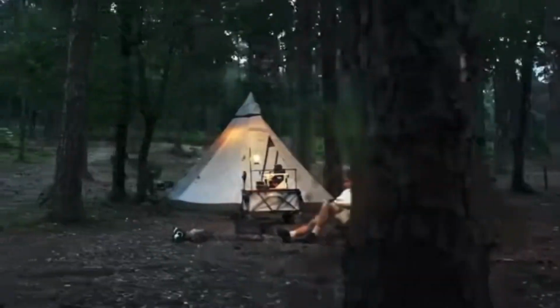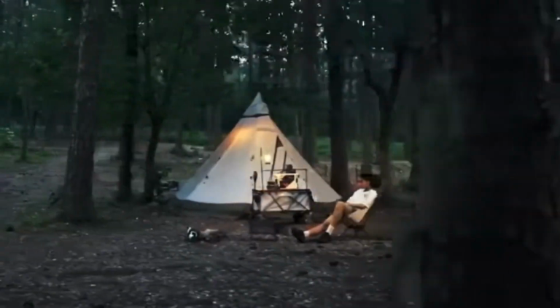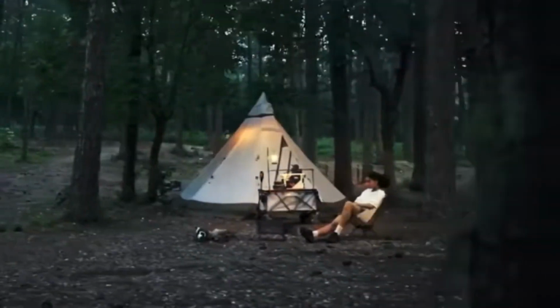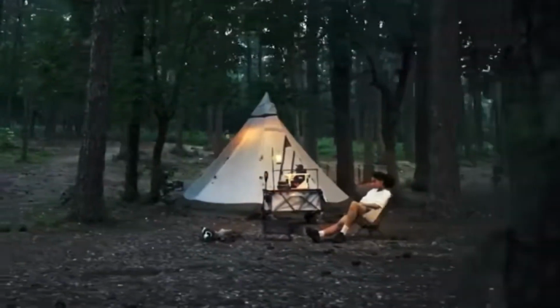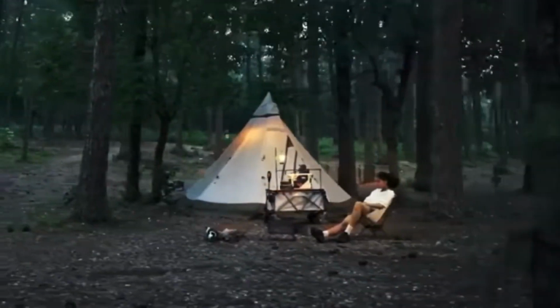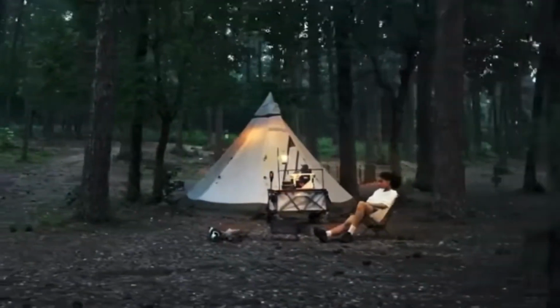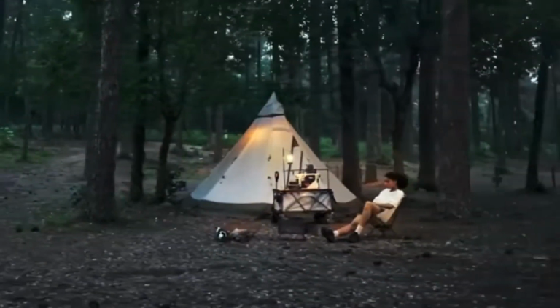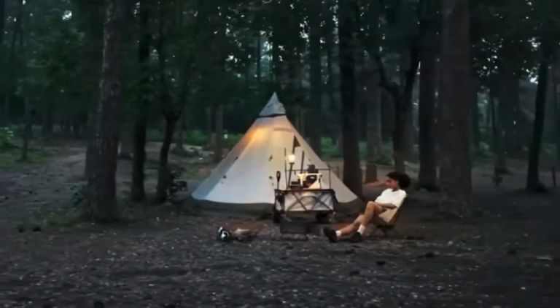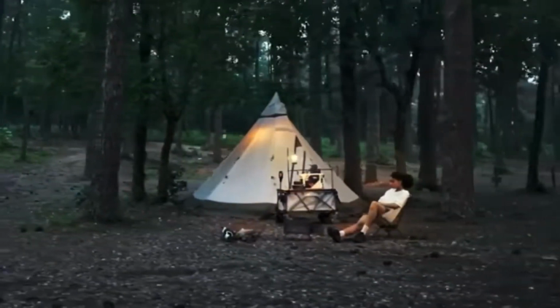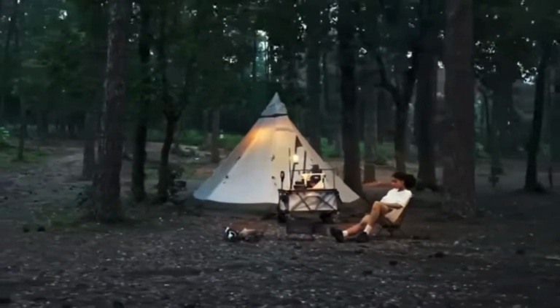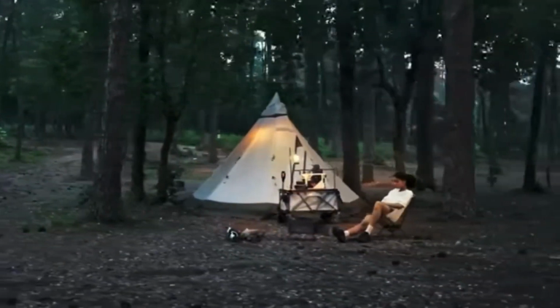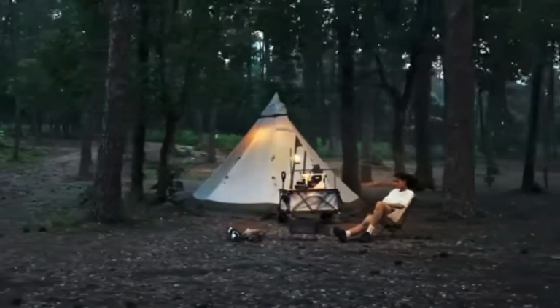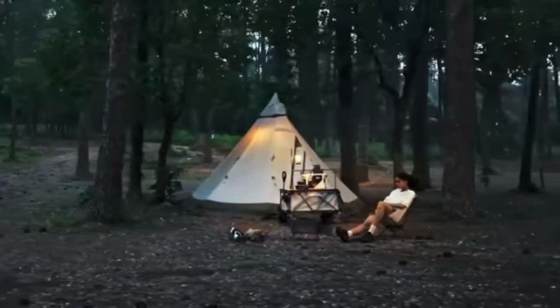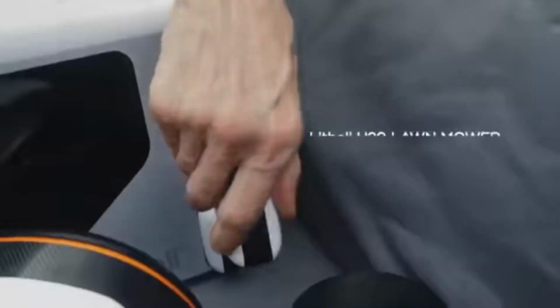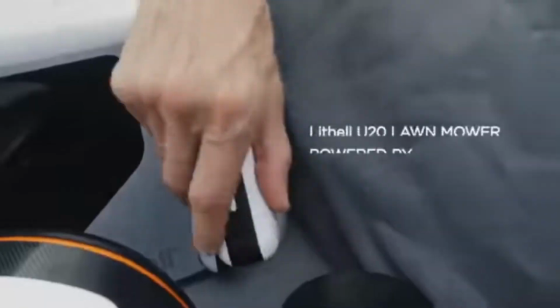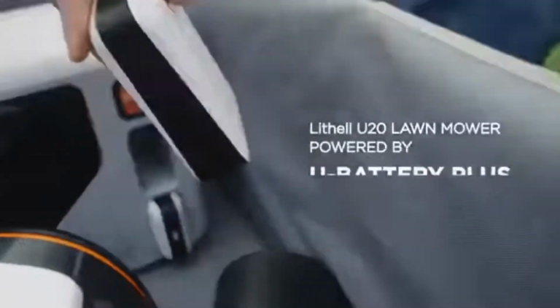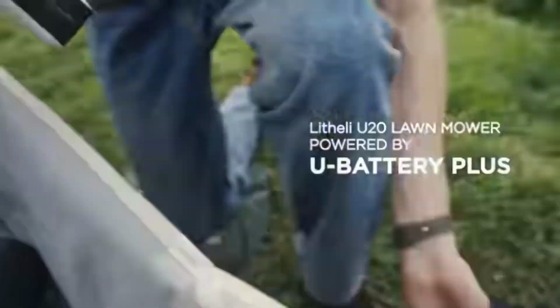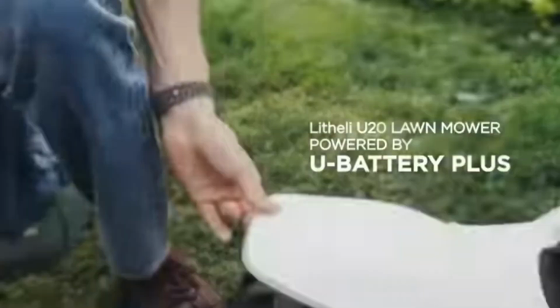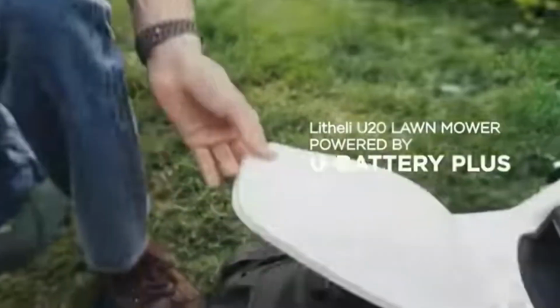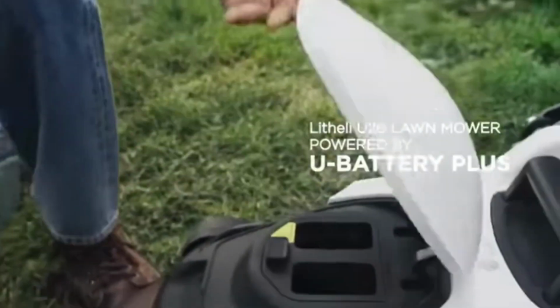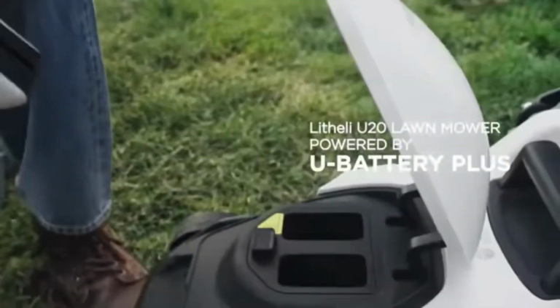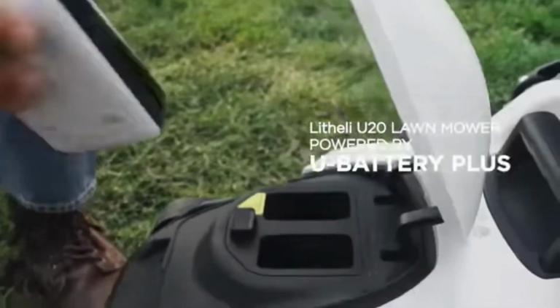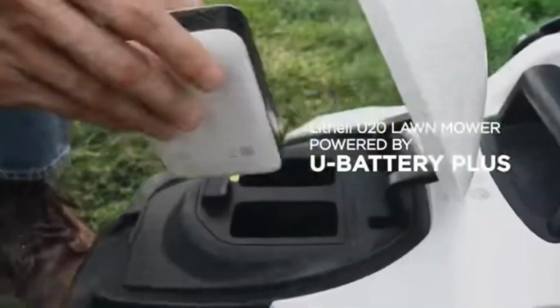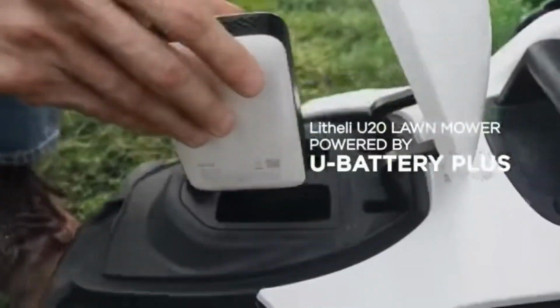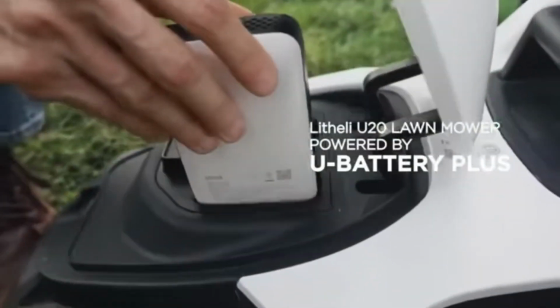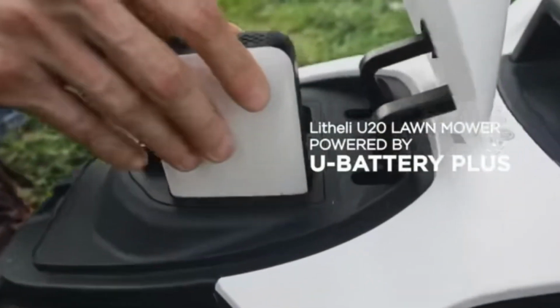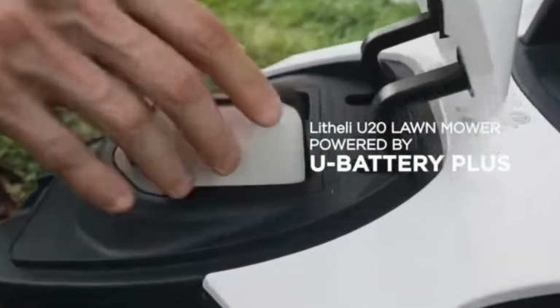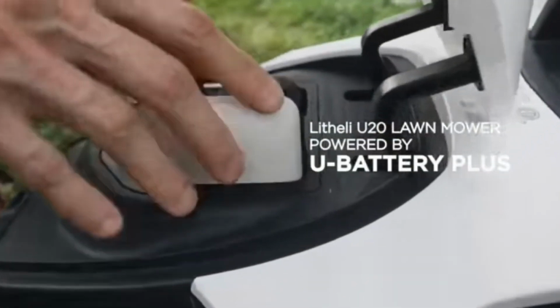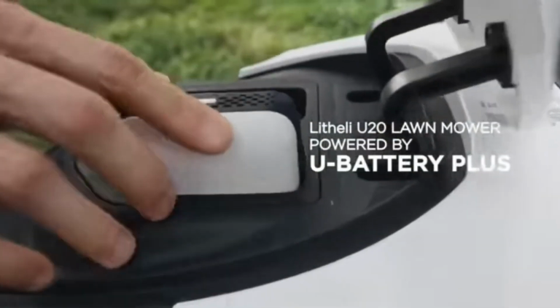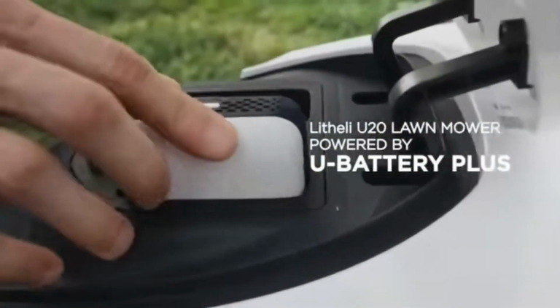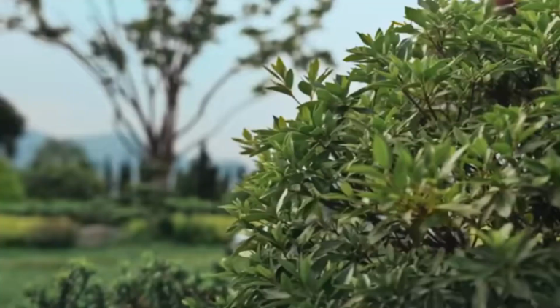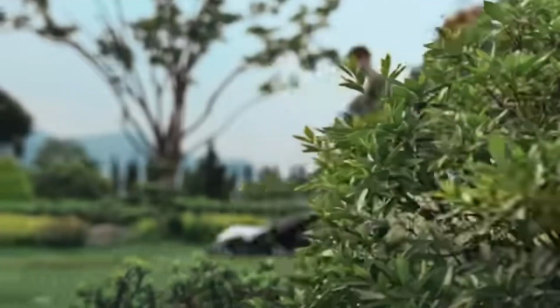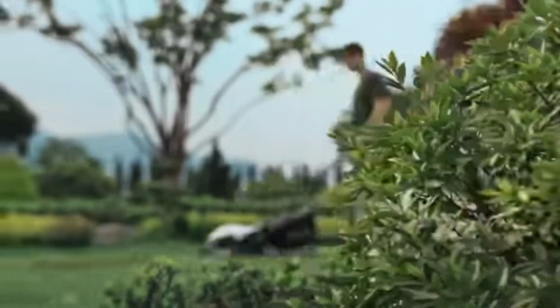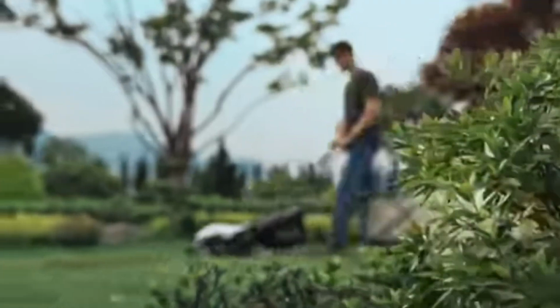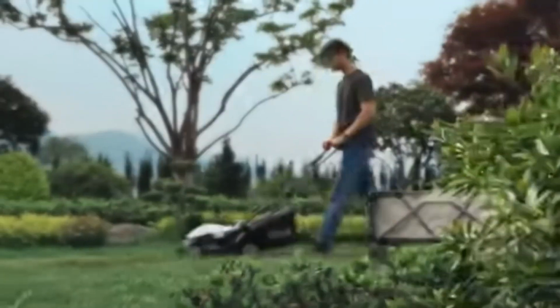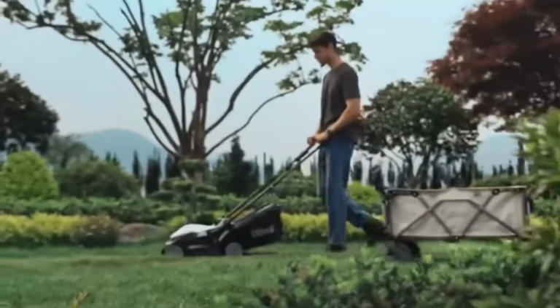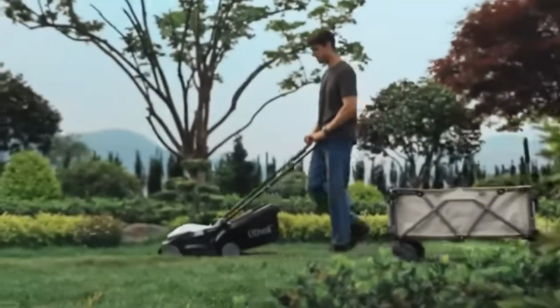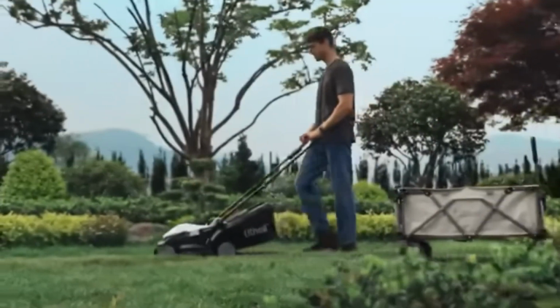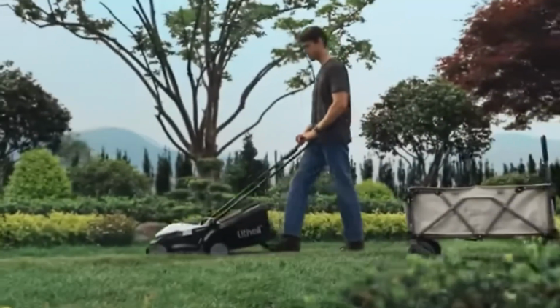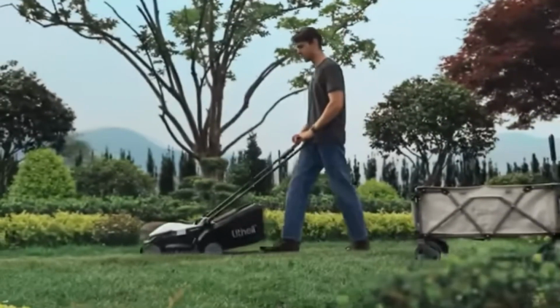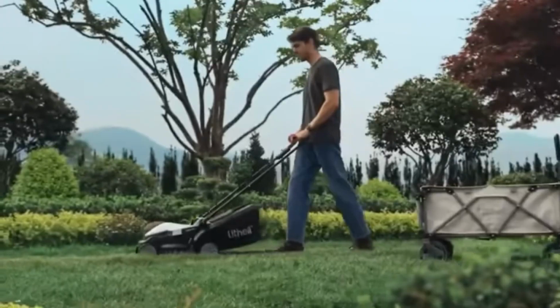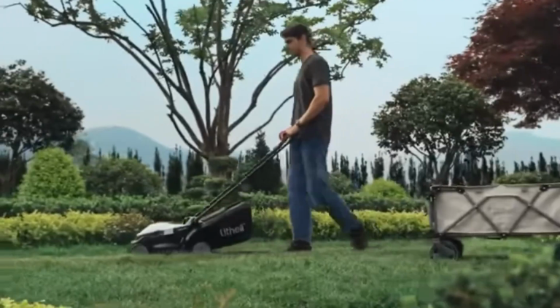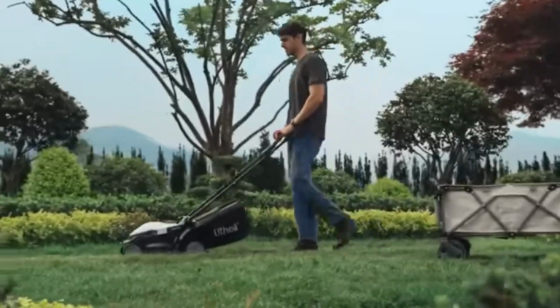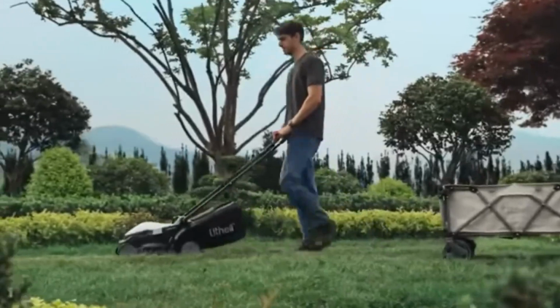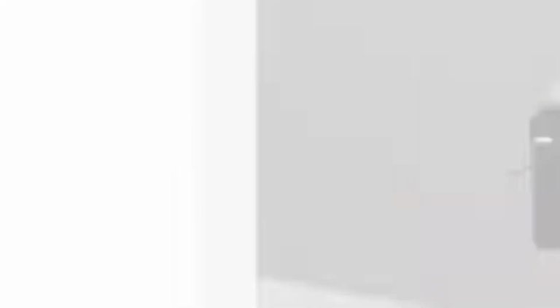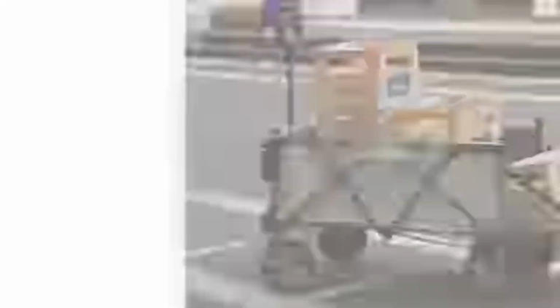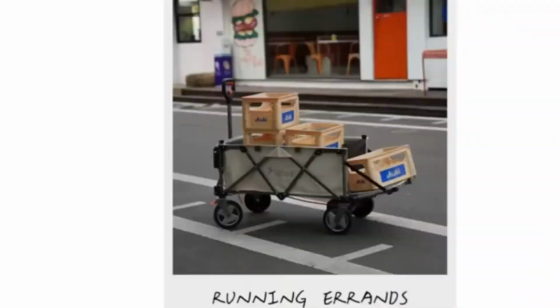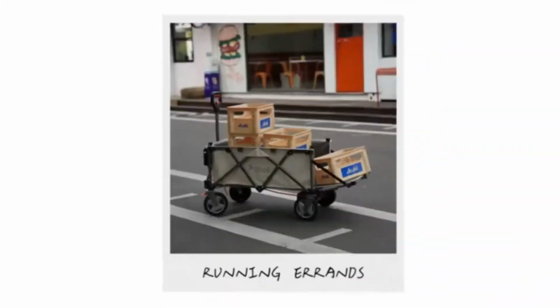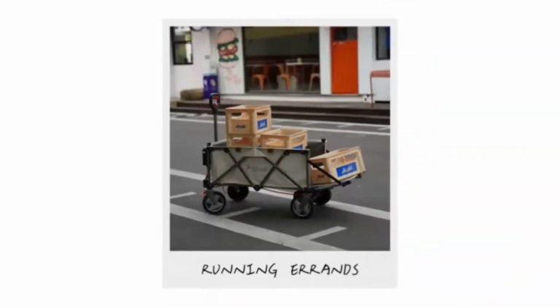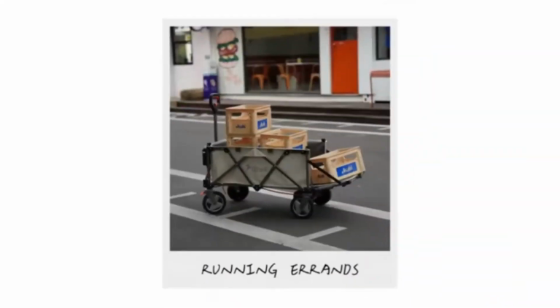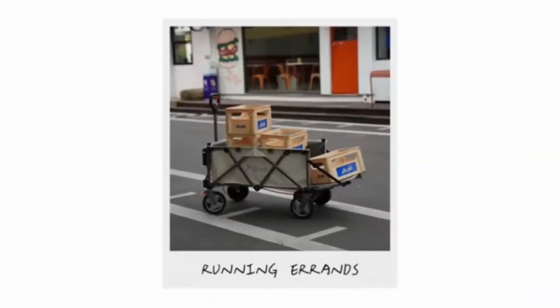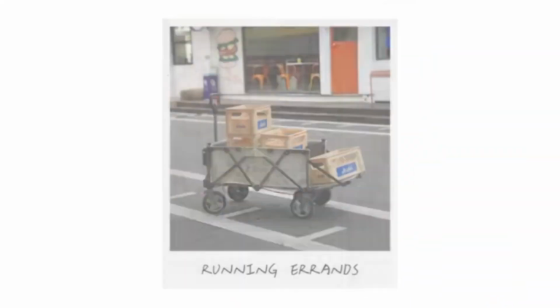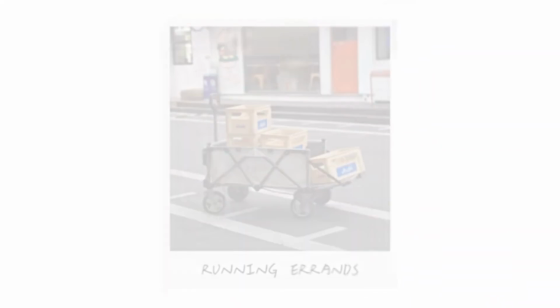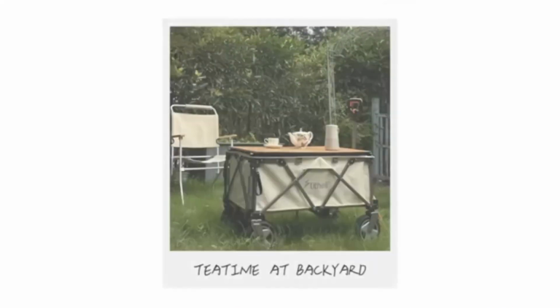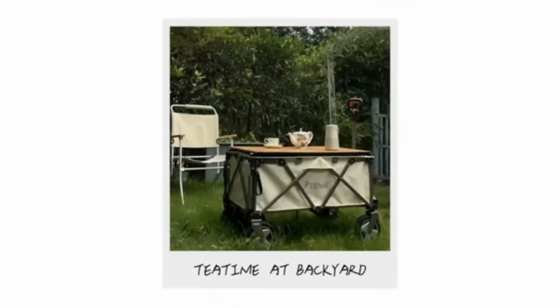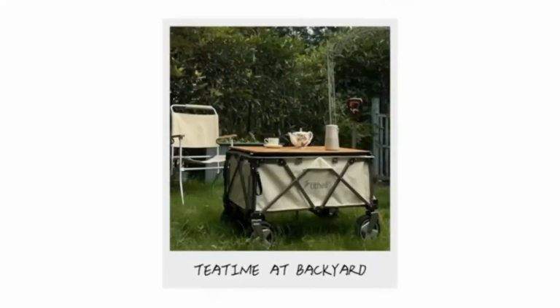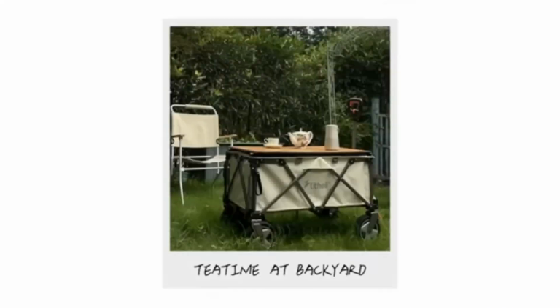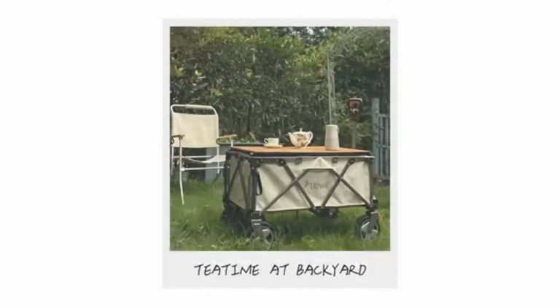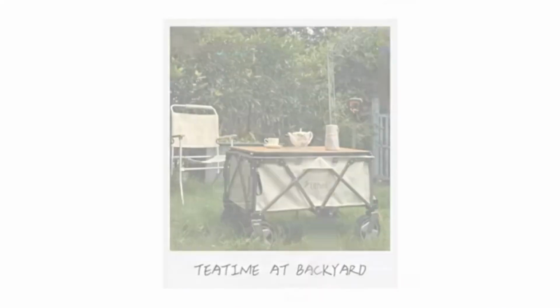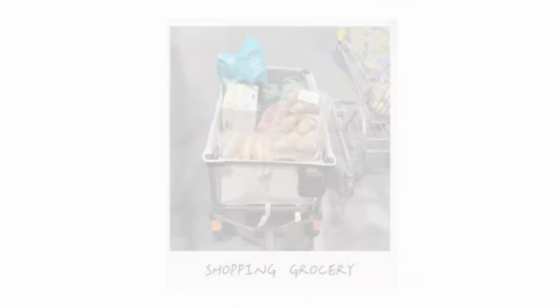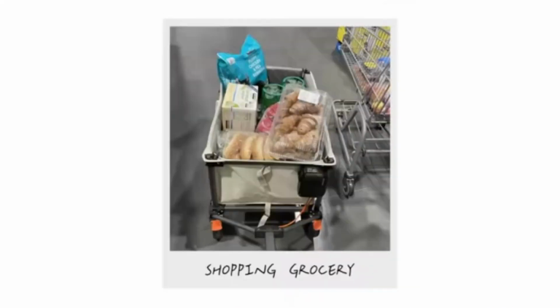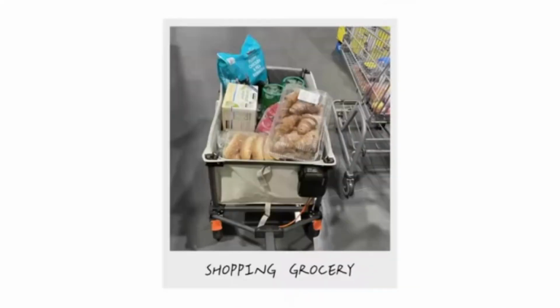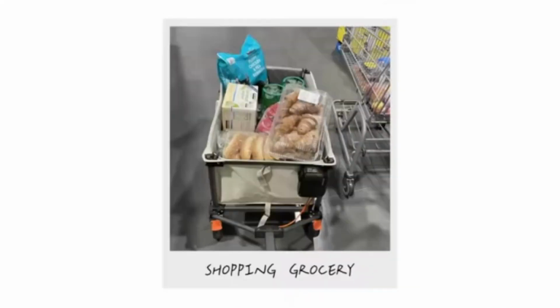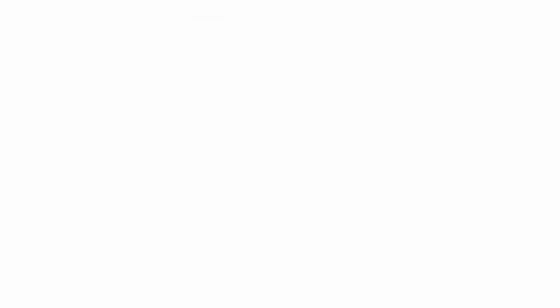On Amazon, you can get the Lithely E-Wagon W1 Pro for just $449.99.